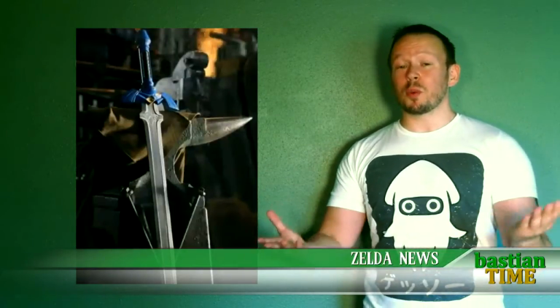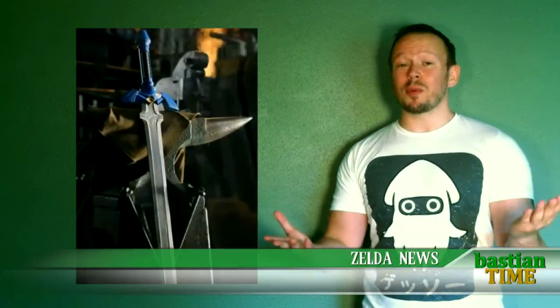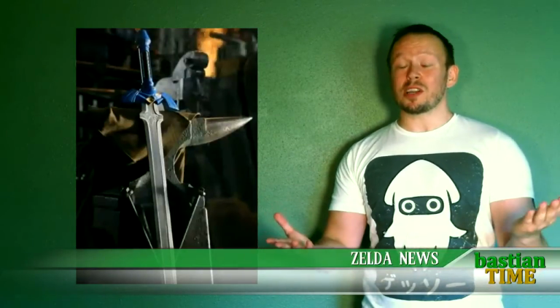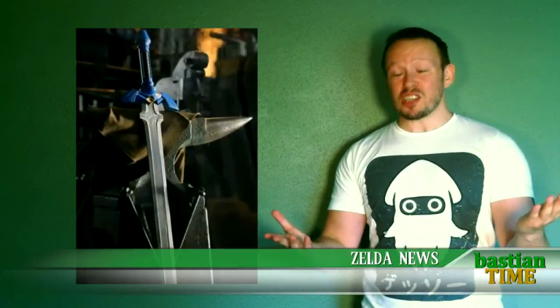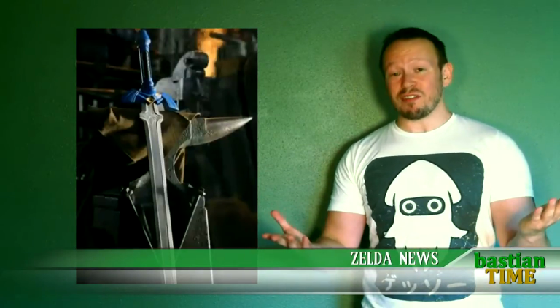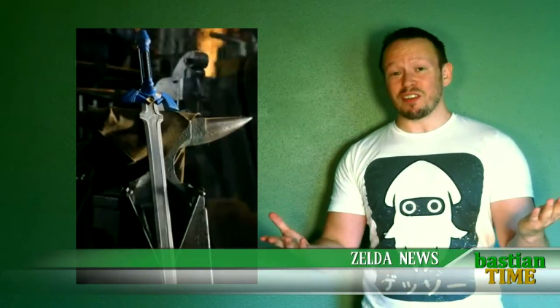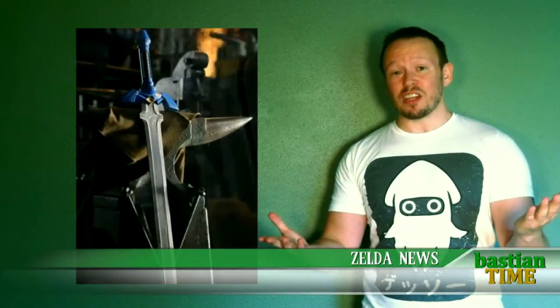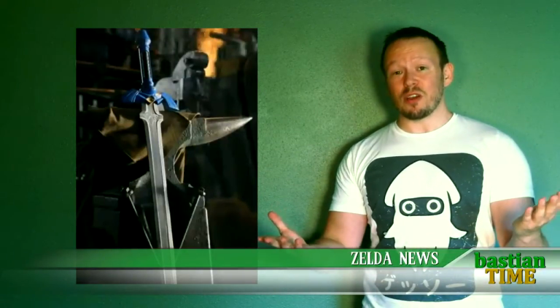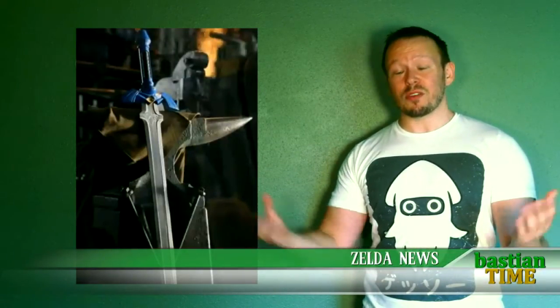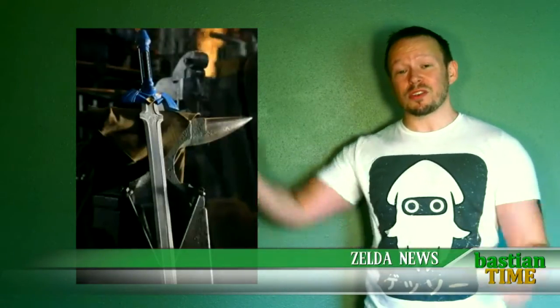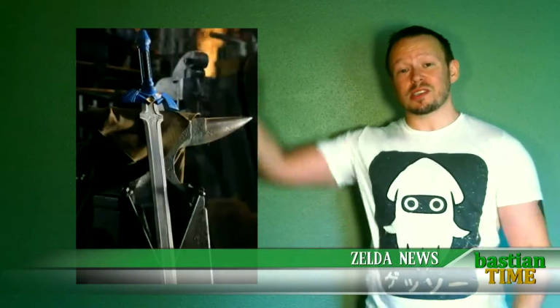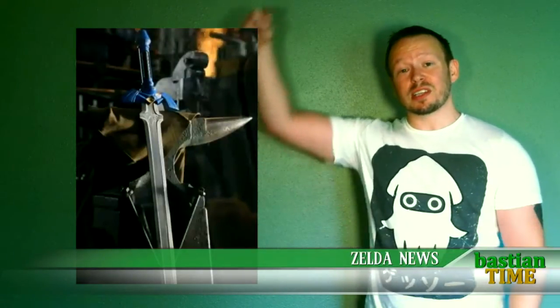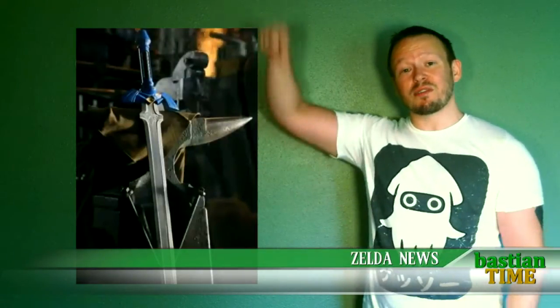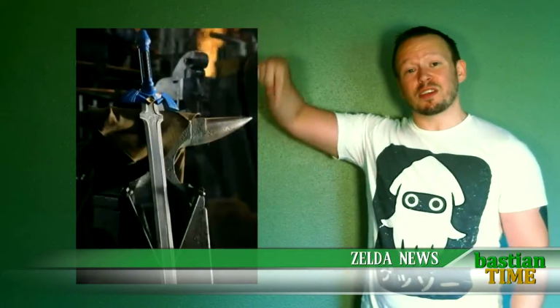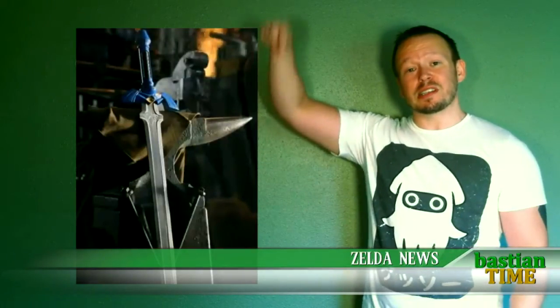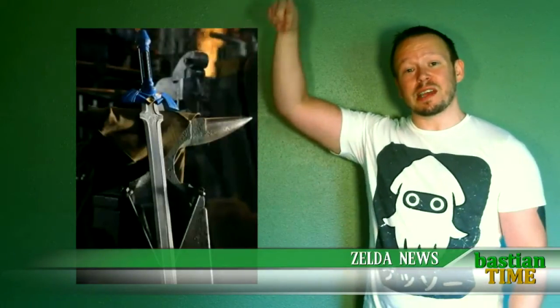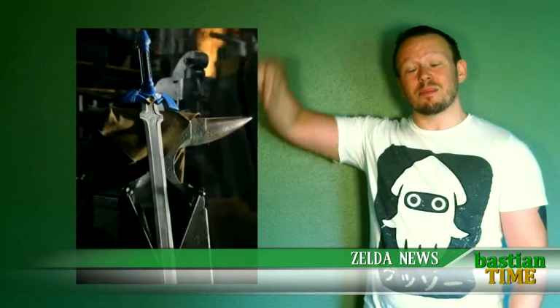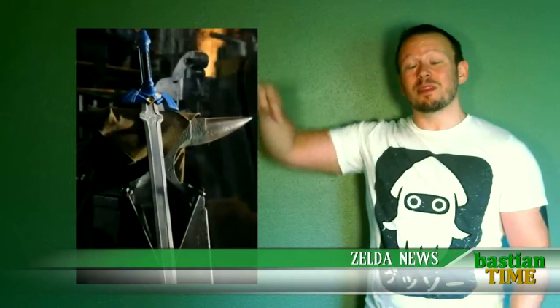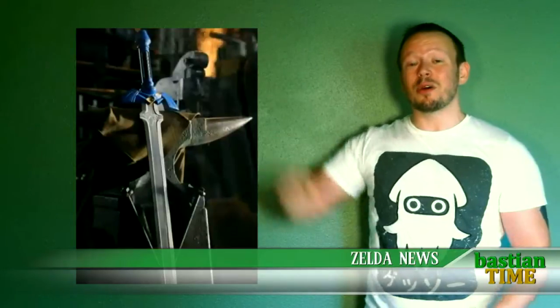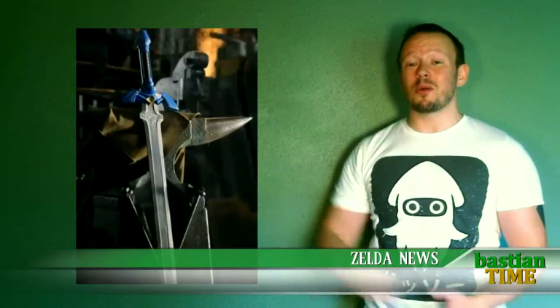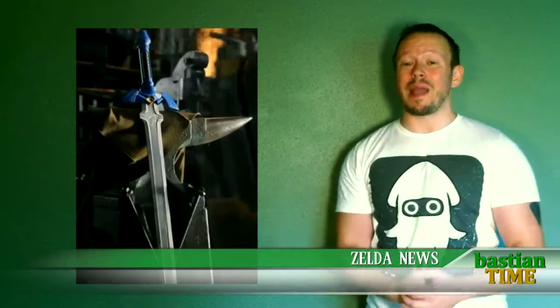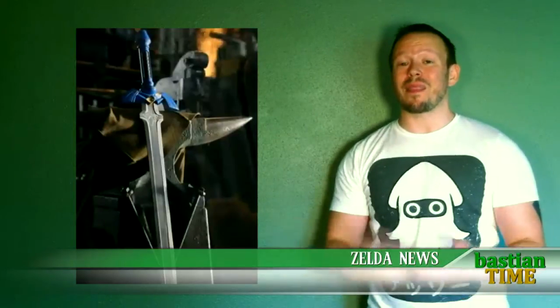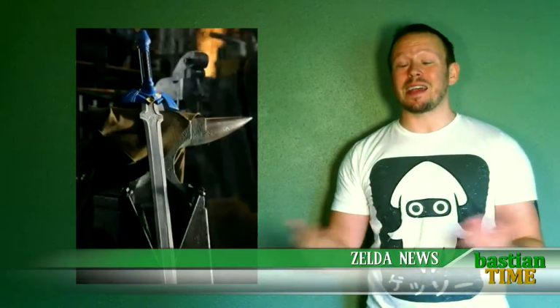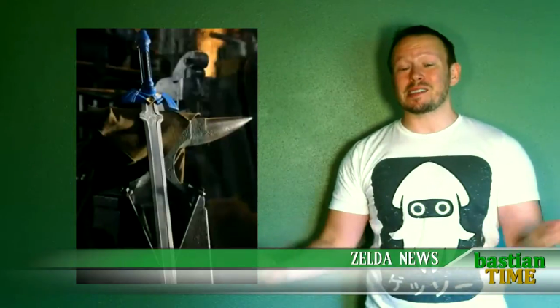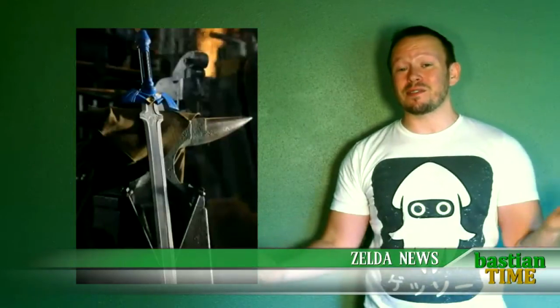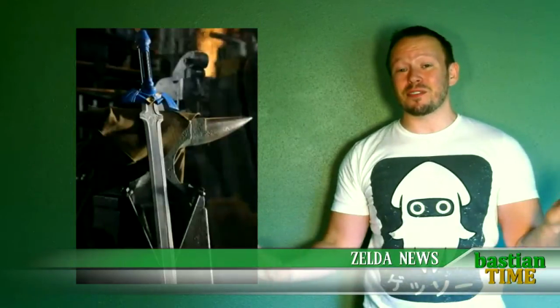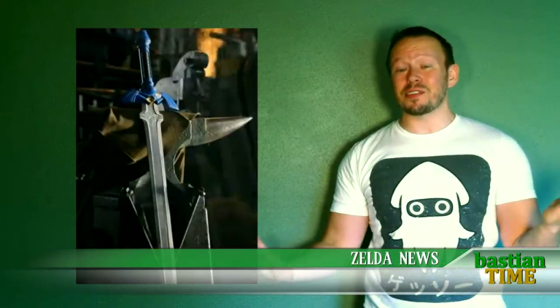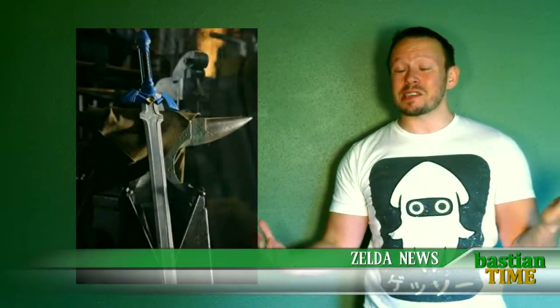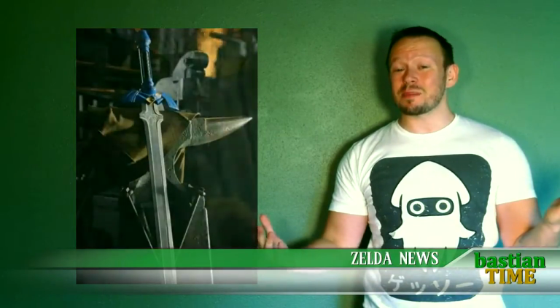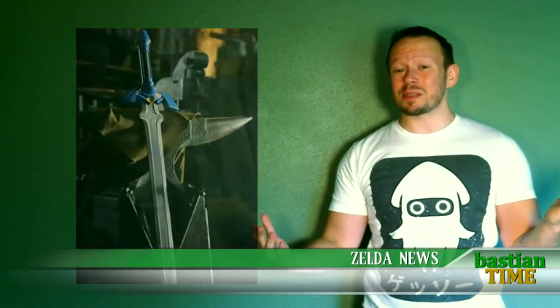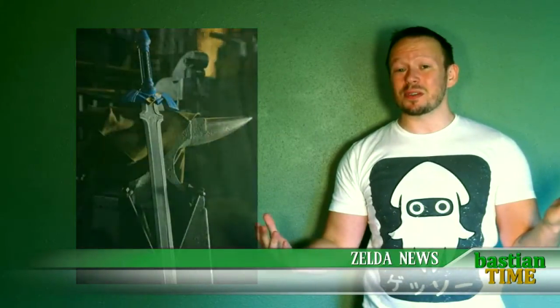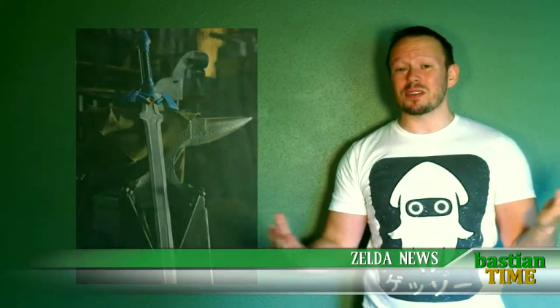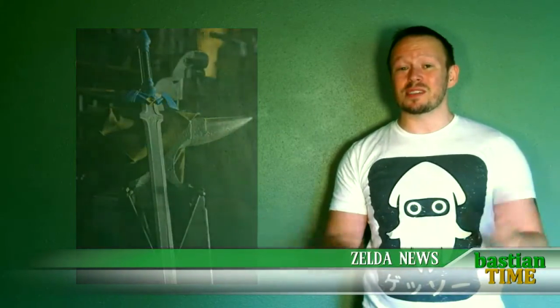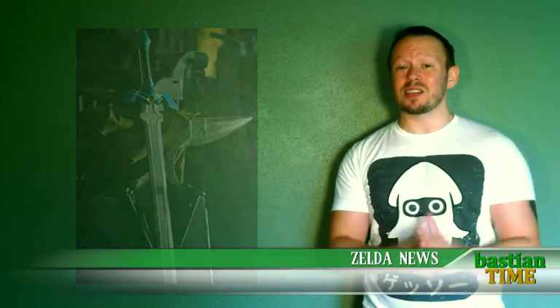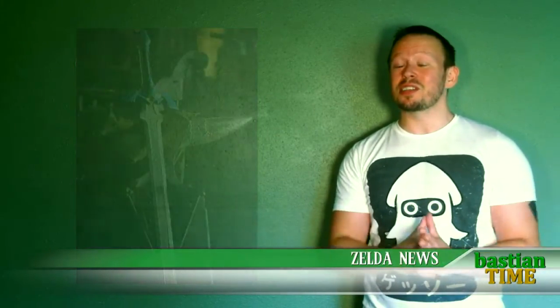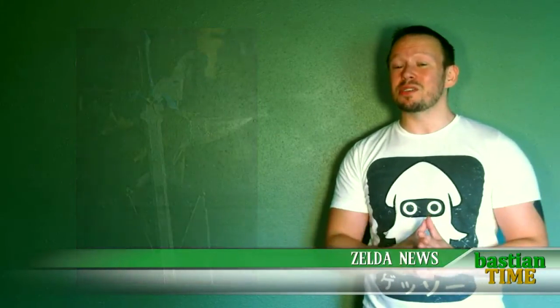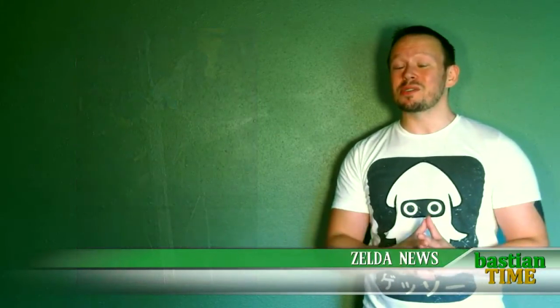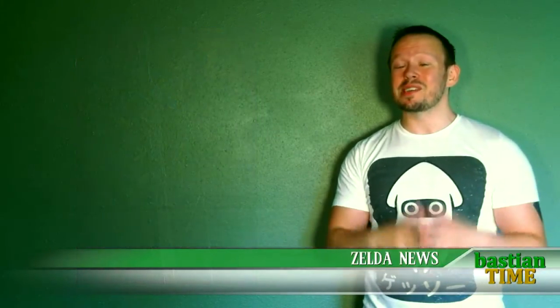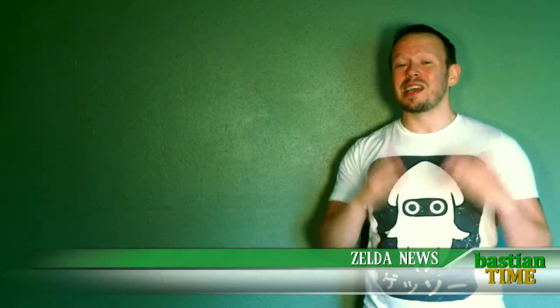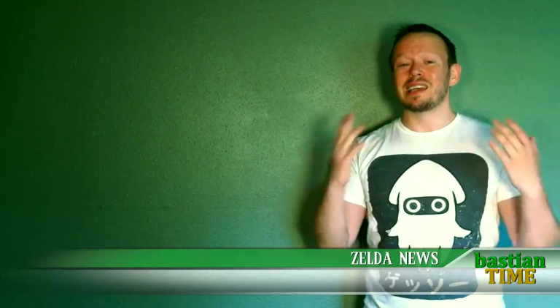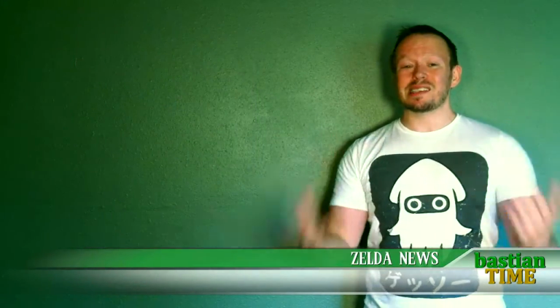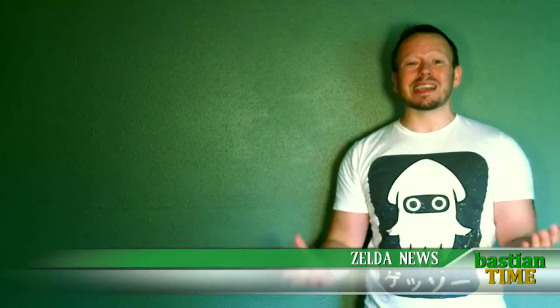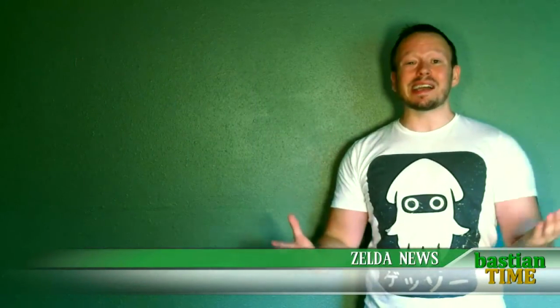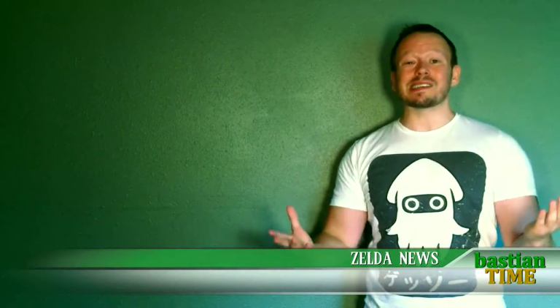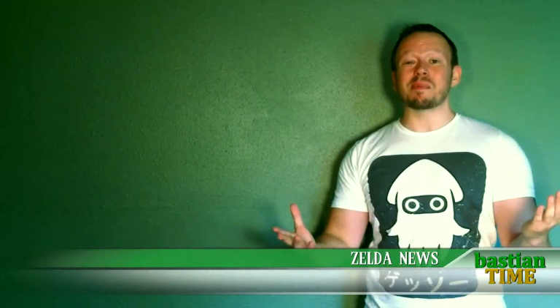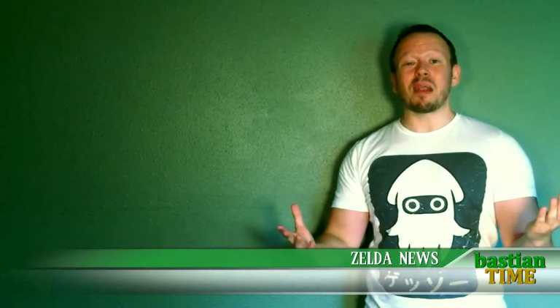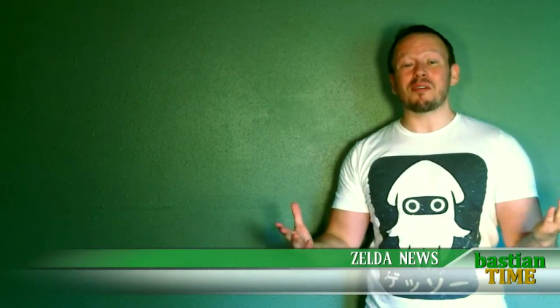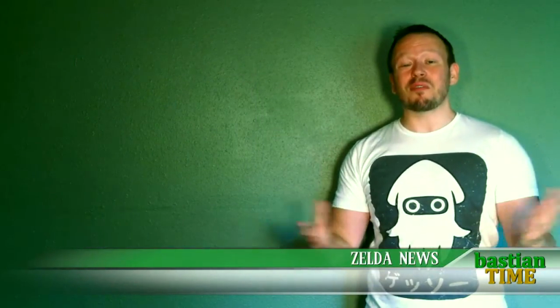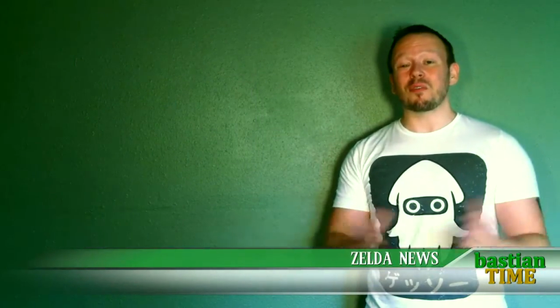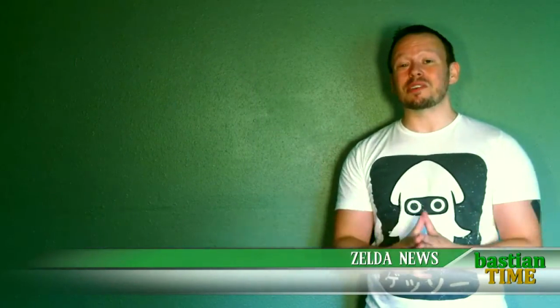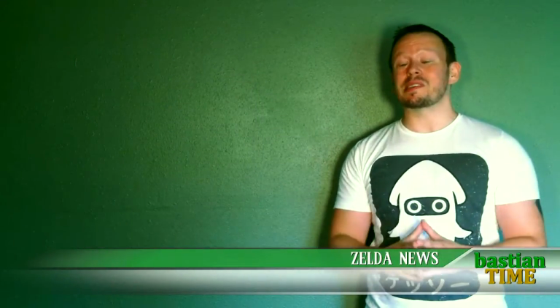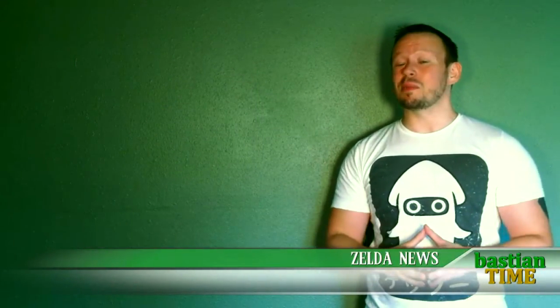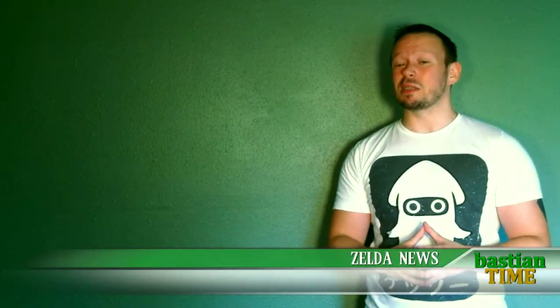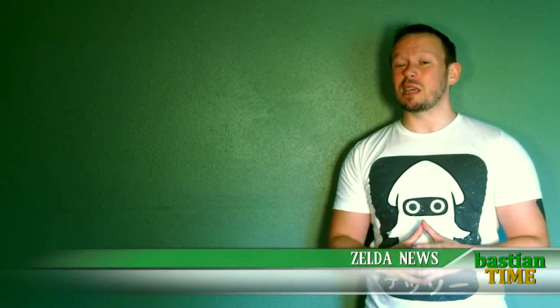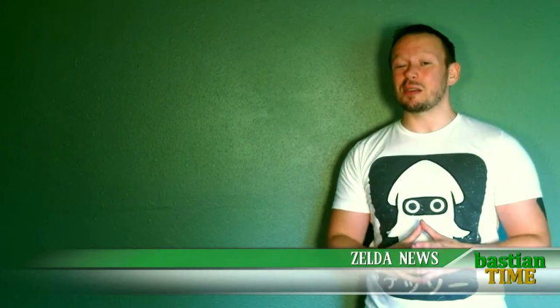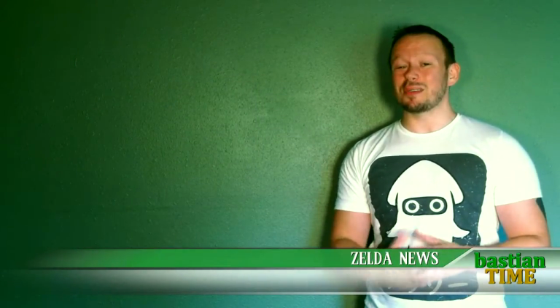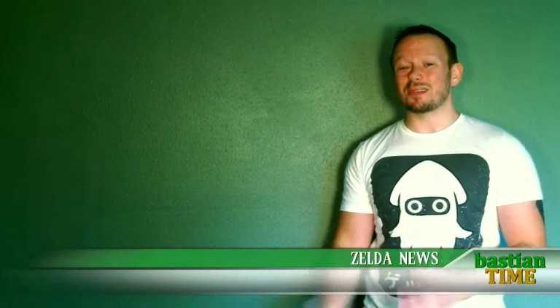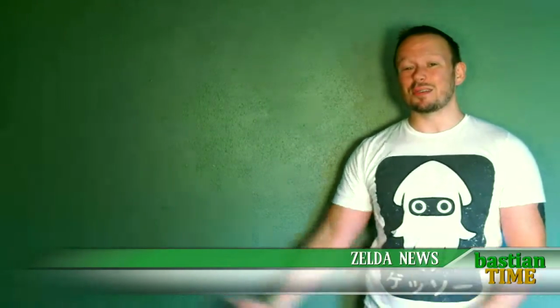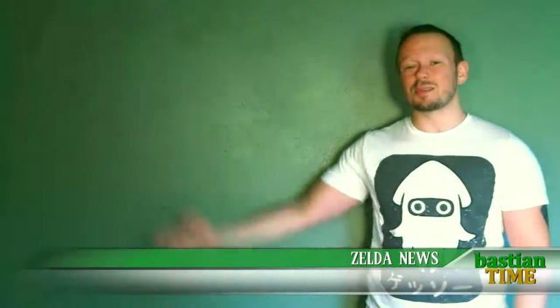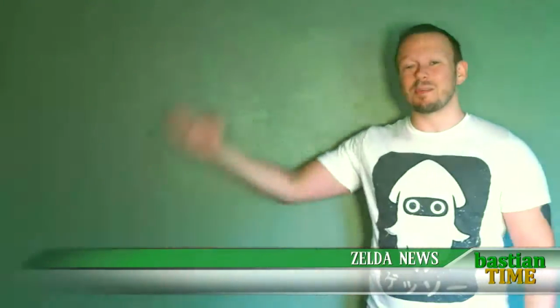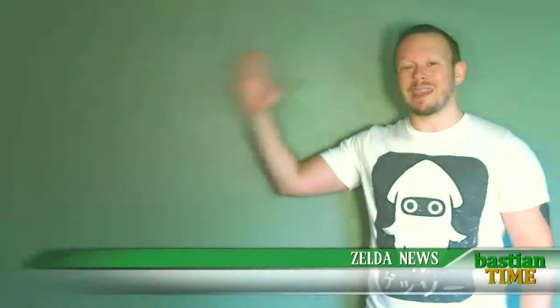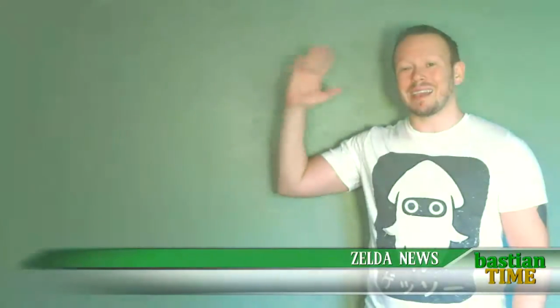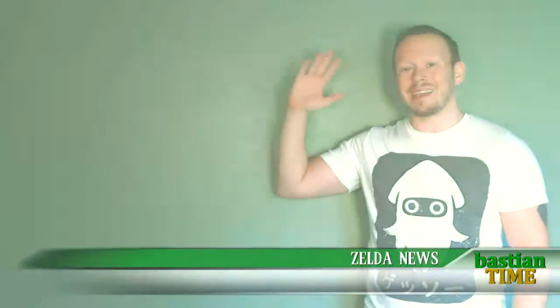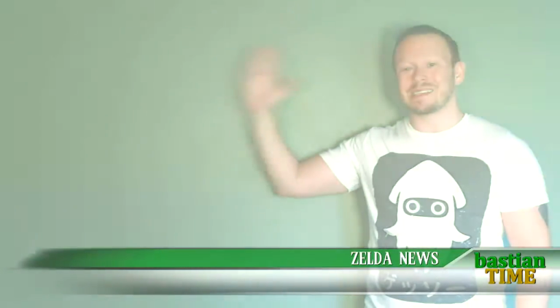If you want to watch that video, there's a link for you down below. And that's it for this episode of Zelda News. See you guys tomorrow for some Nintendo news. Bye, guys.